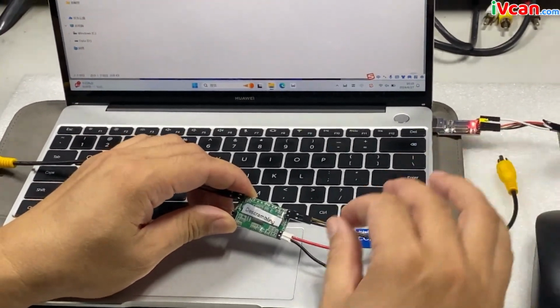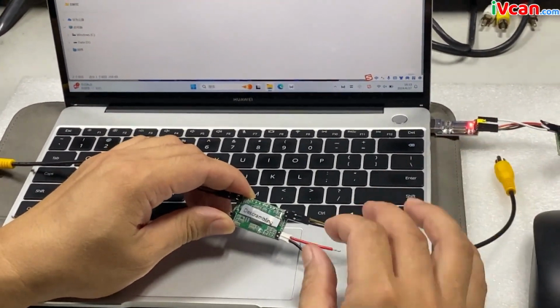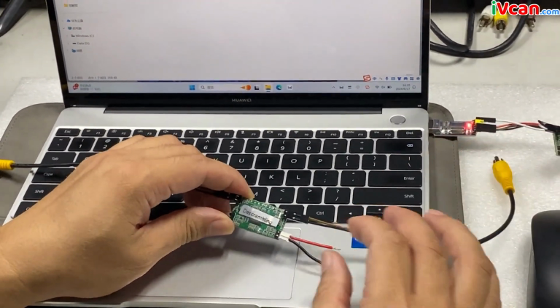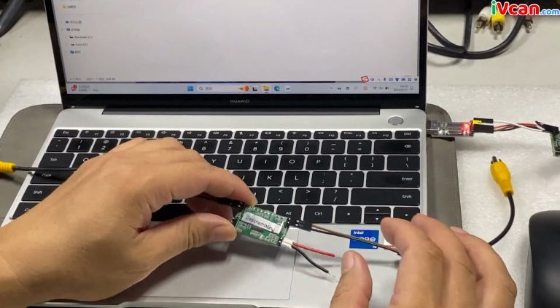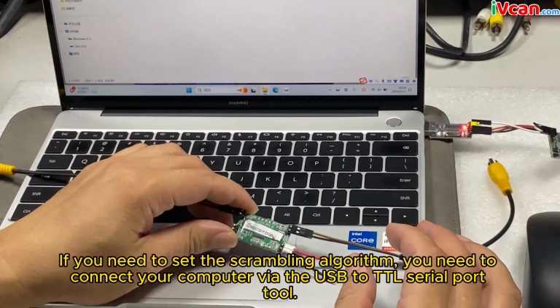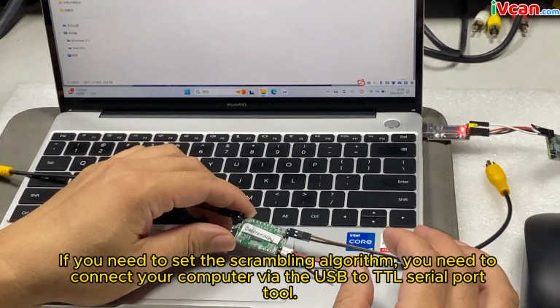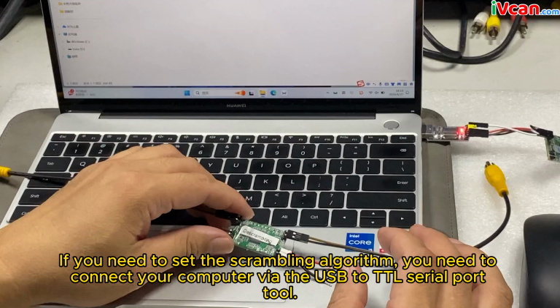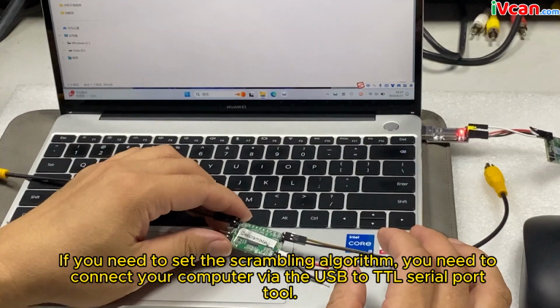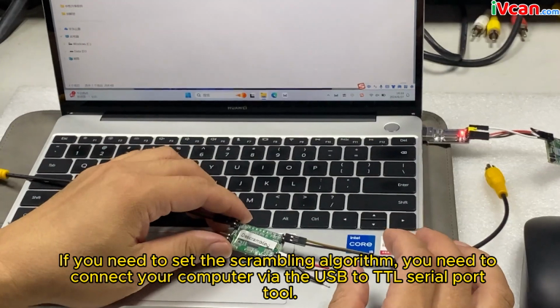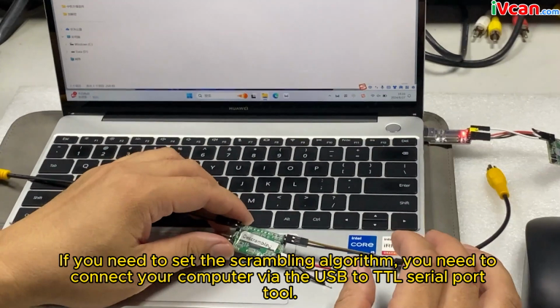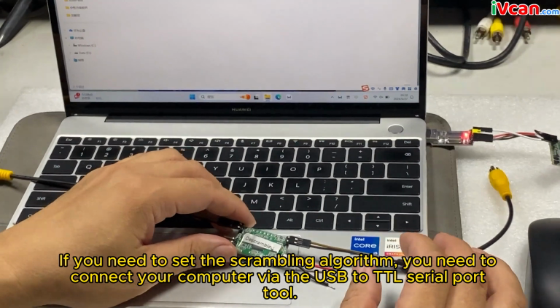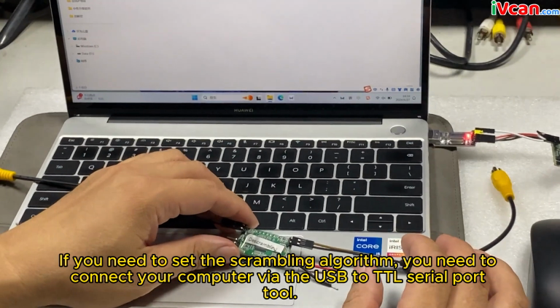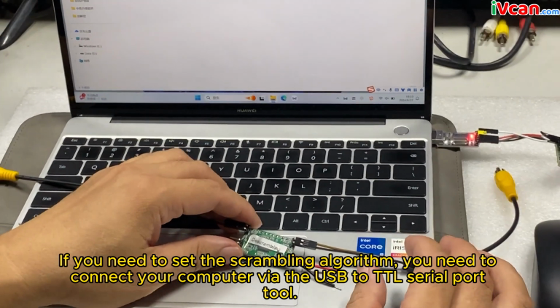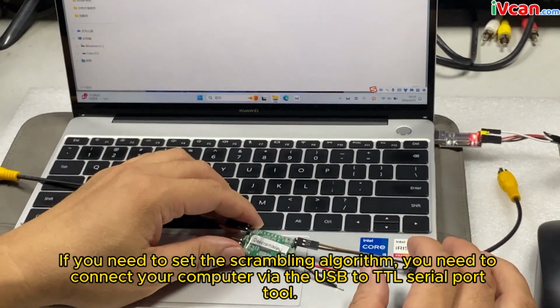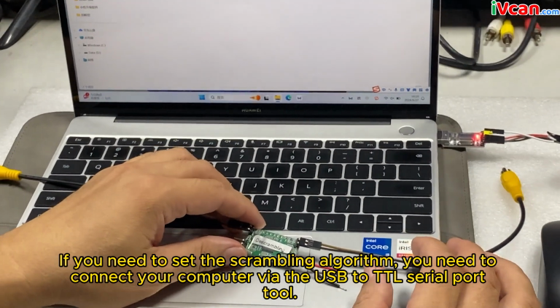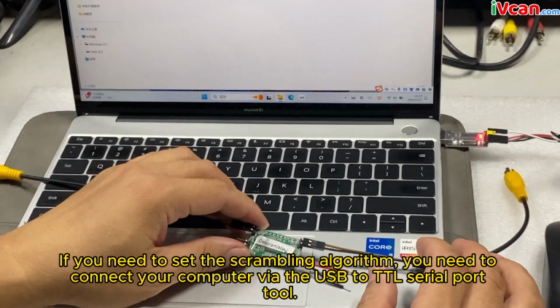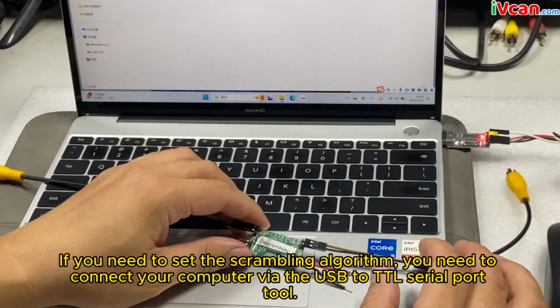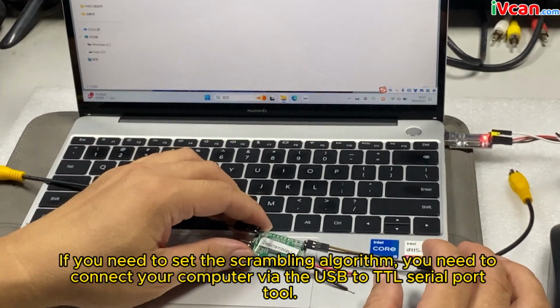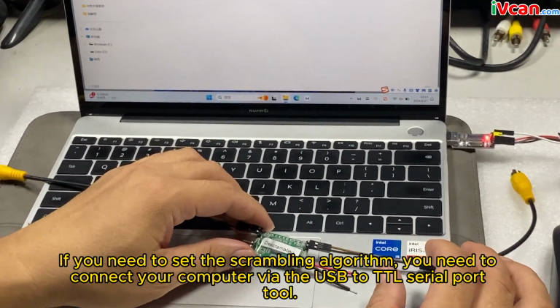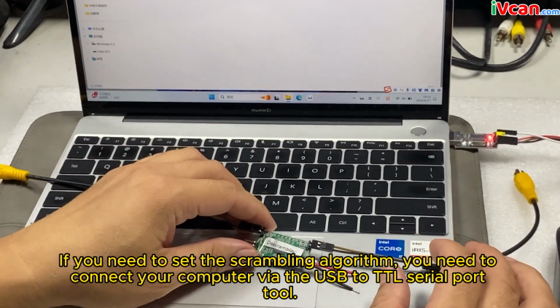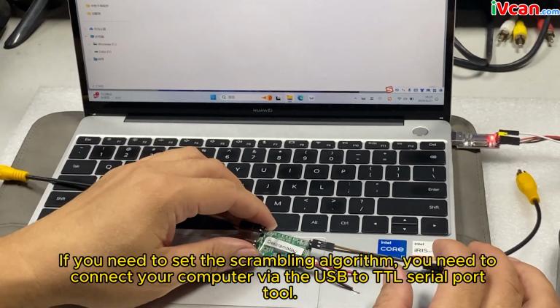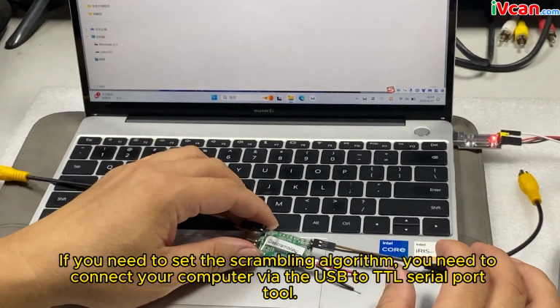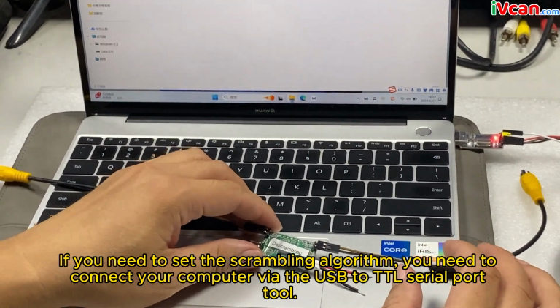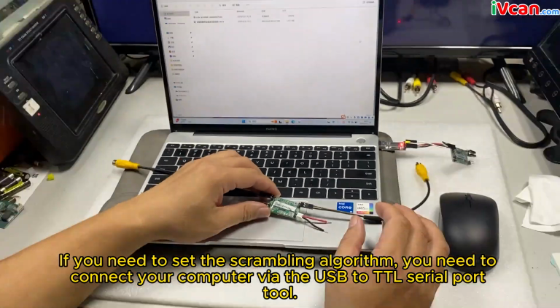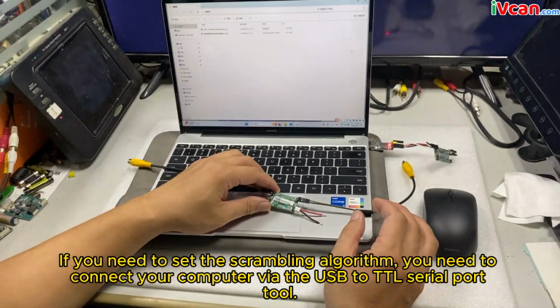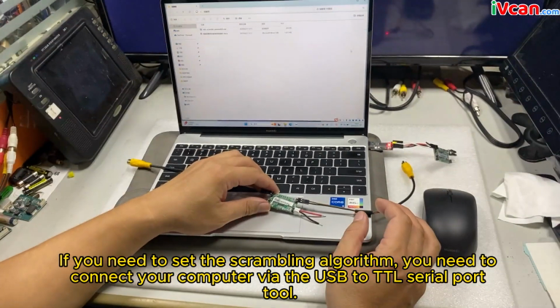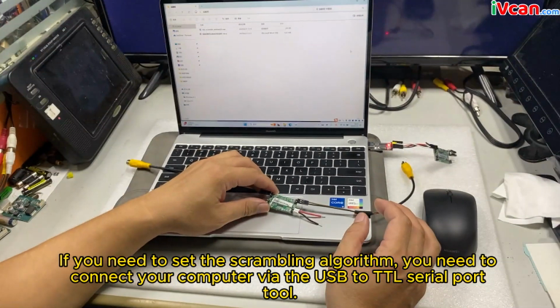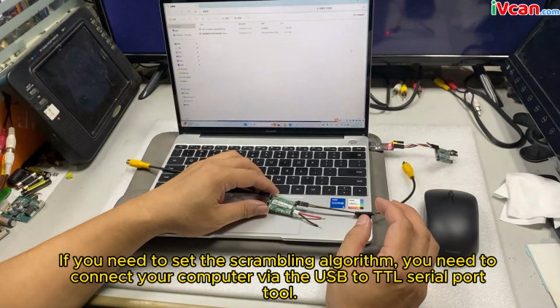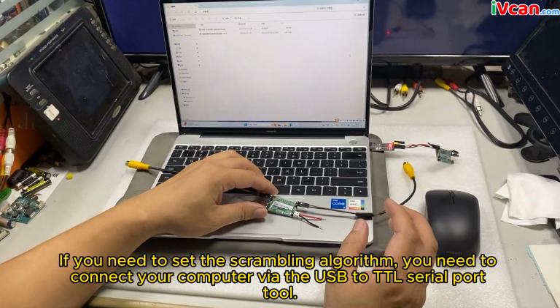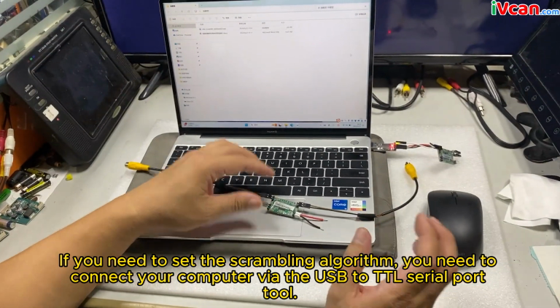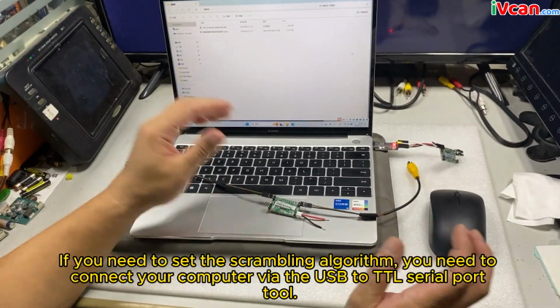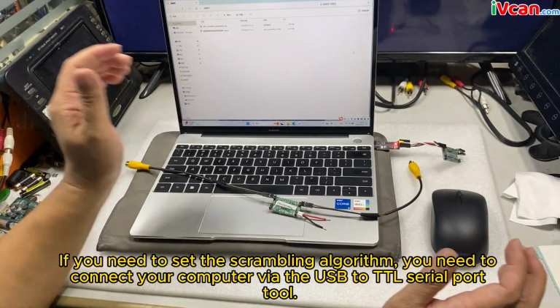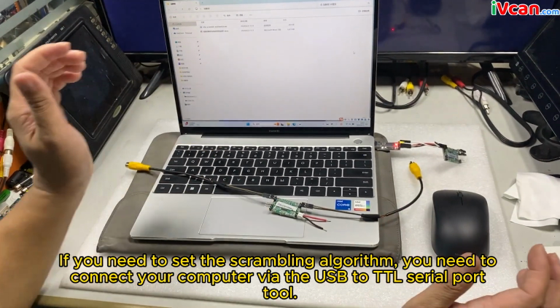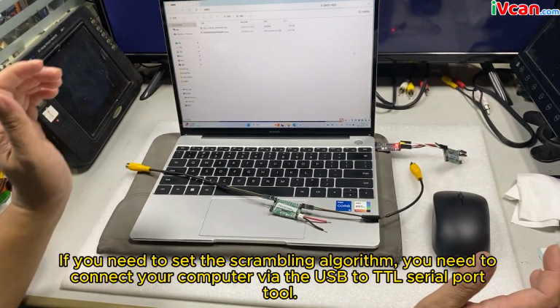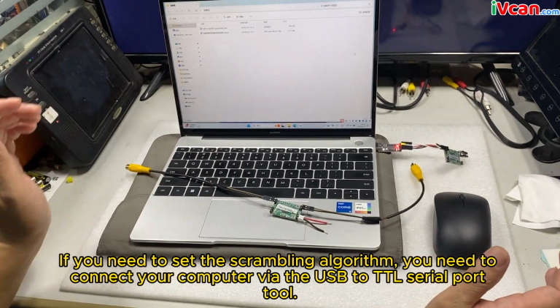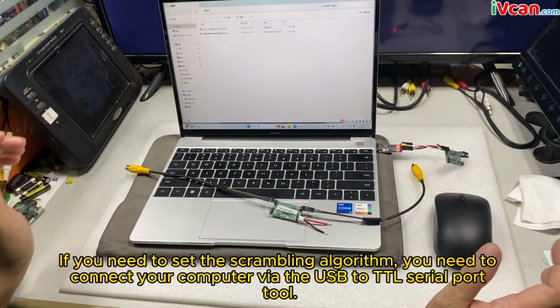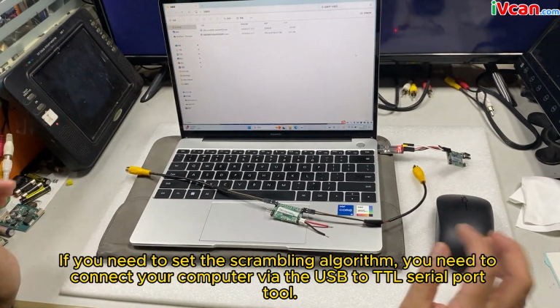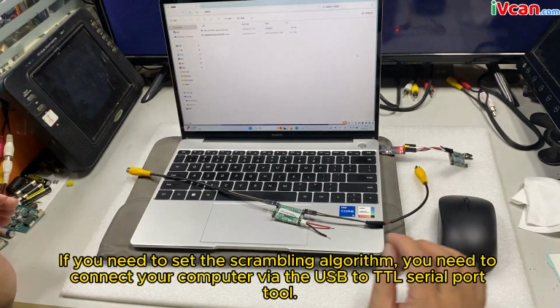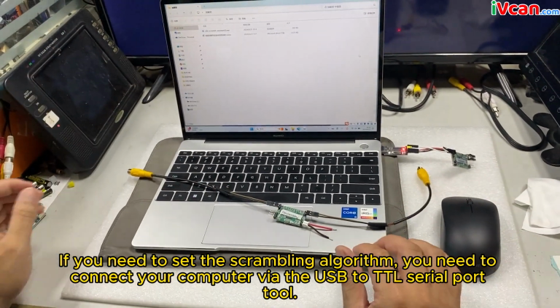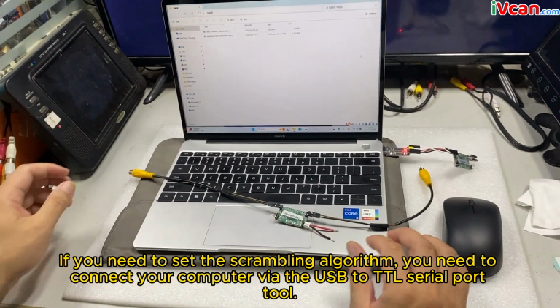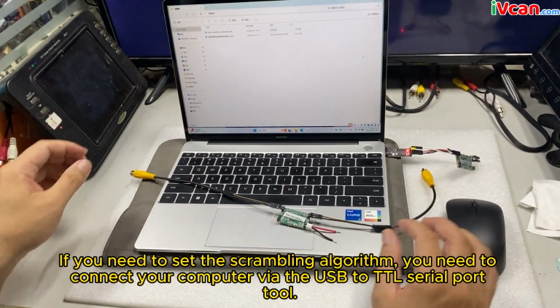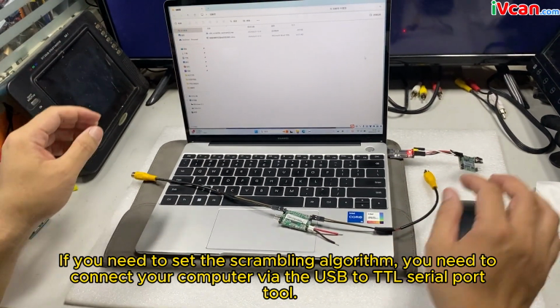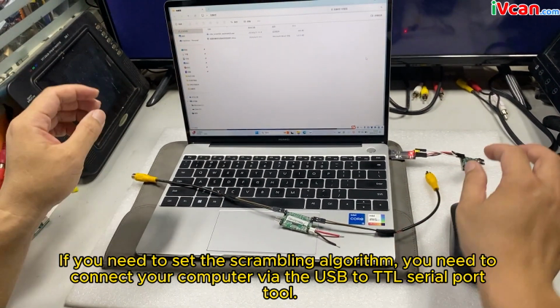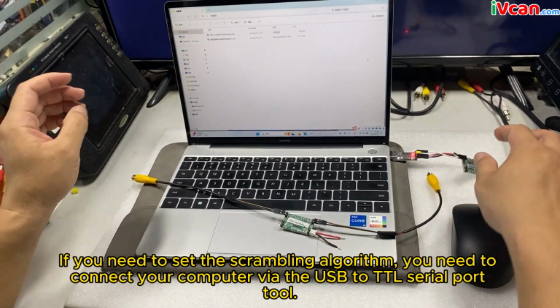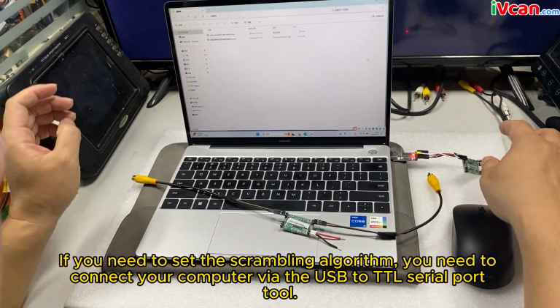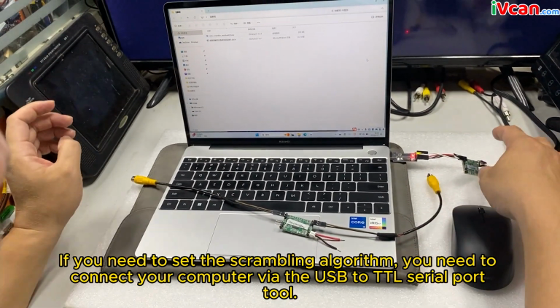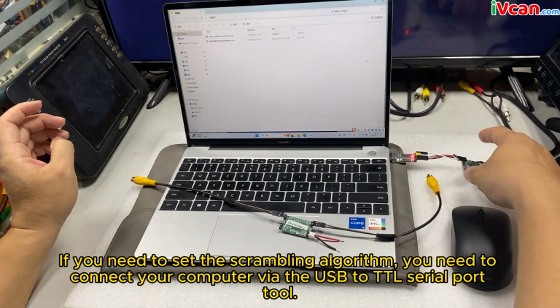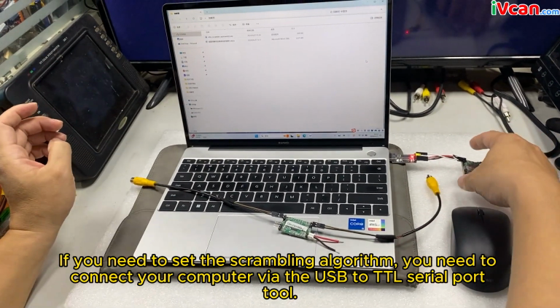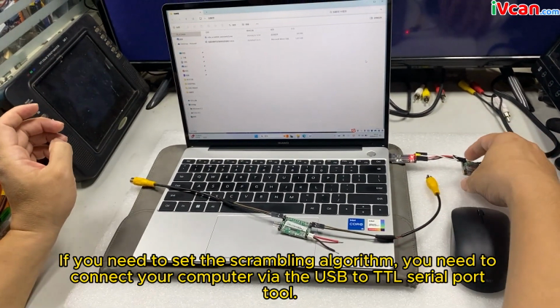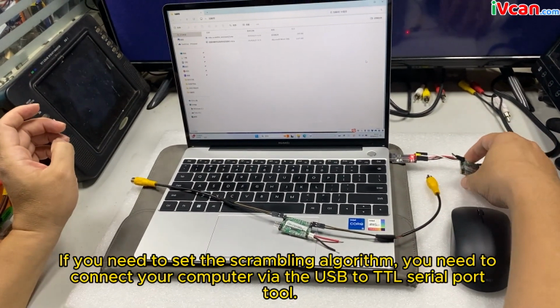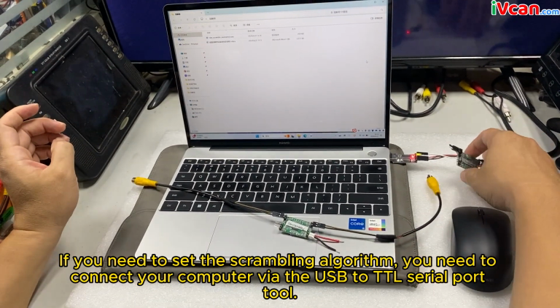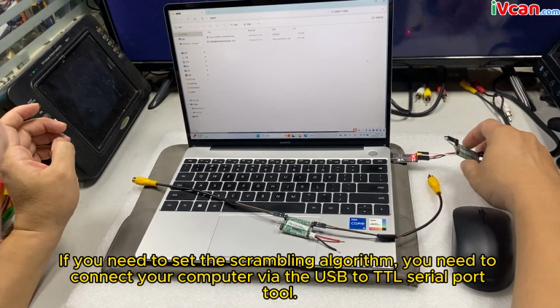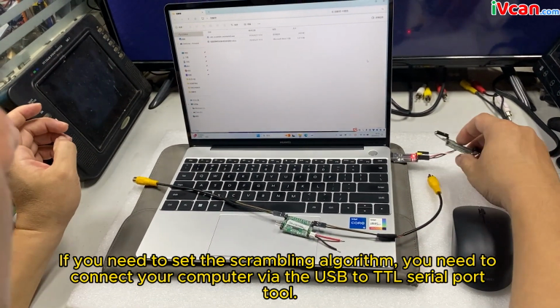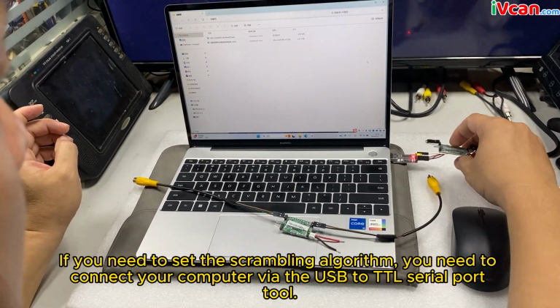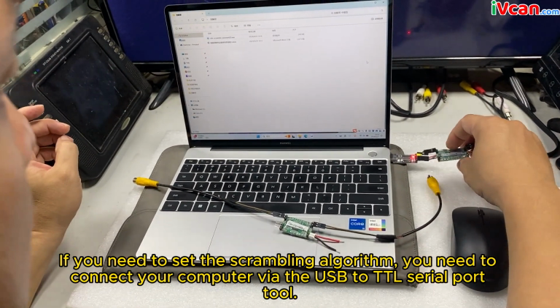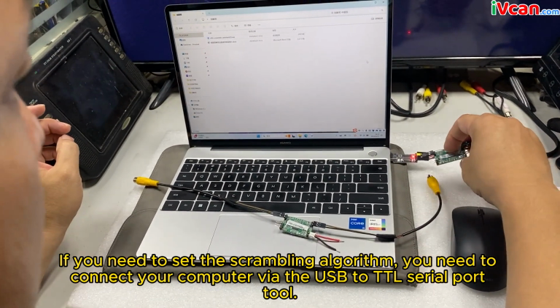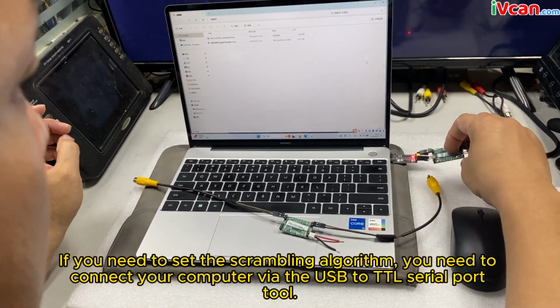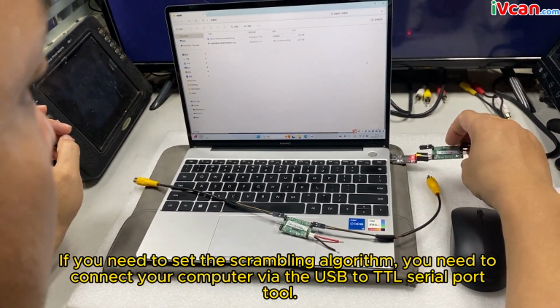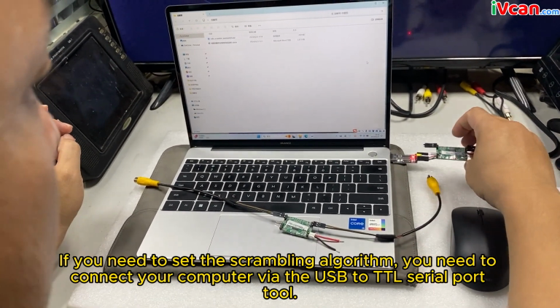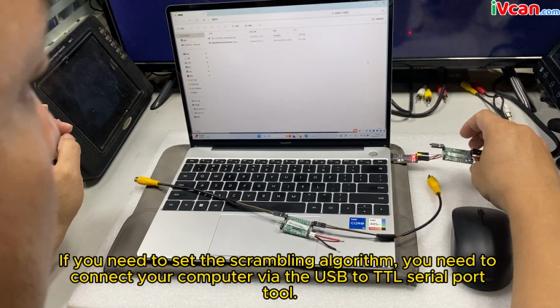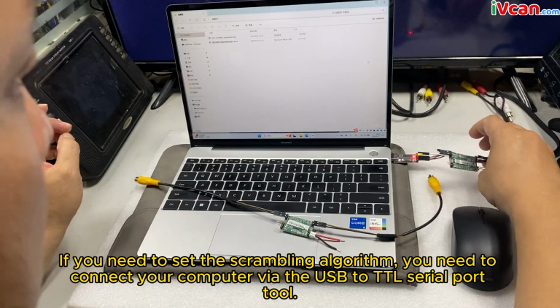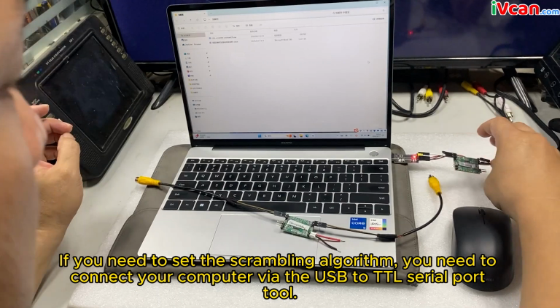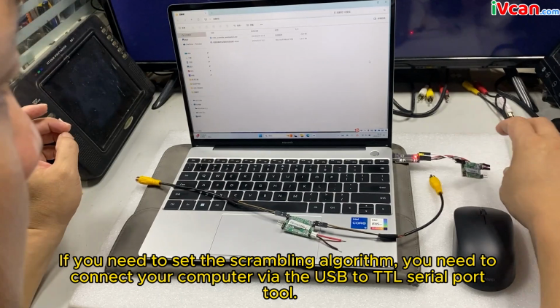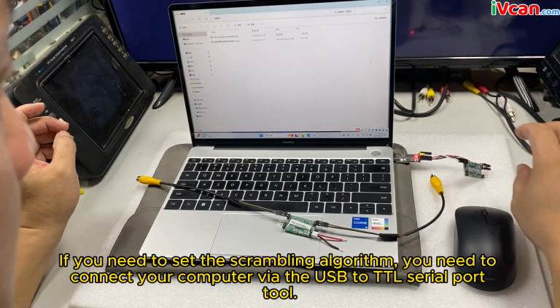If you need to set the scrambling algorithm, you need to connect your computer via the USB to TTL serial port tool.